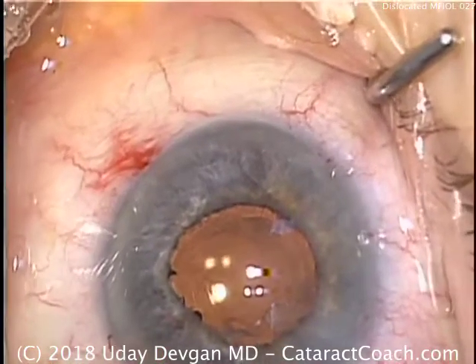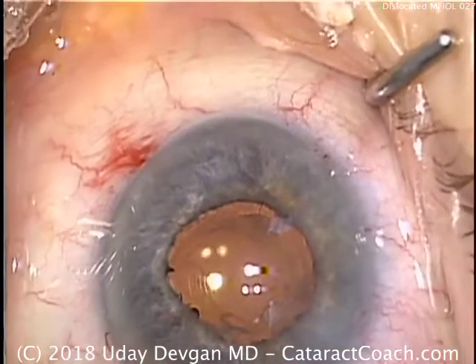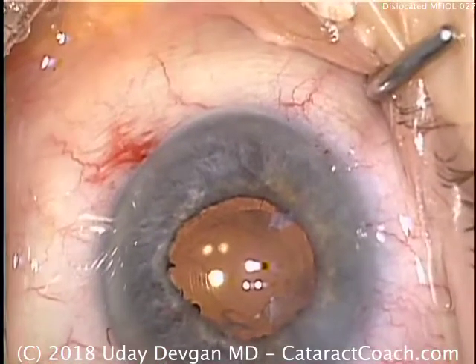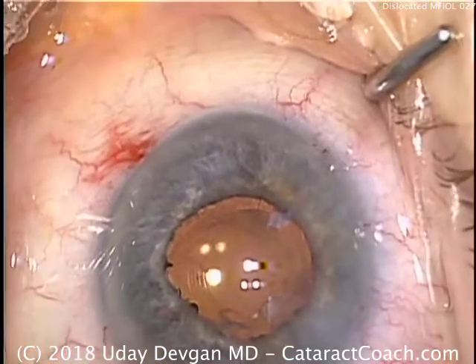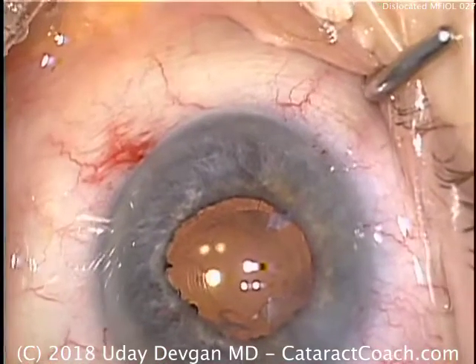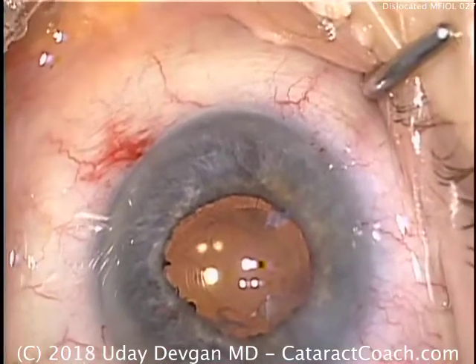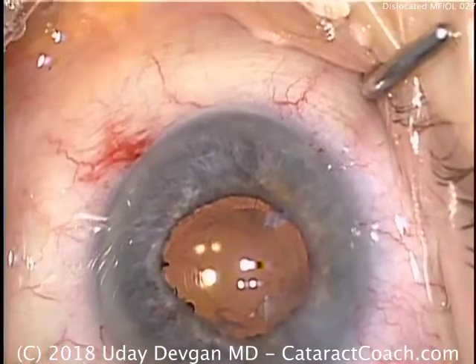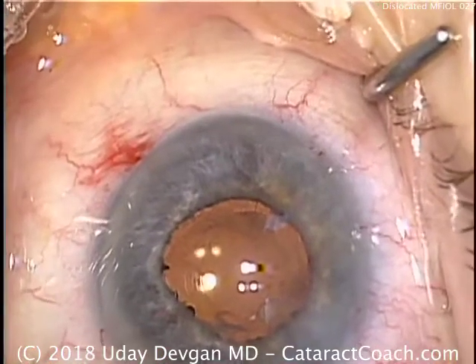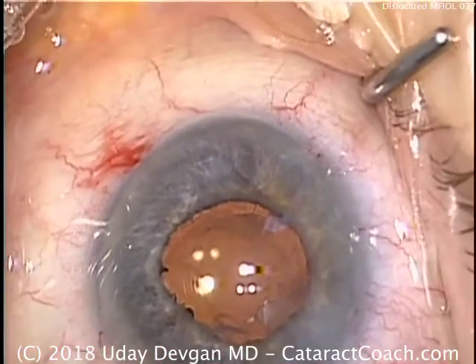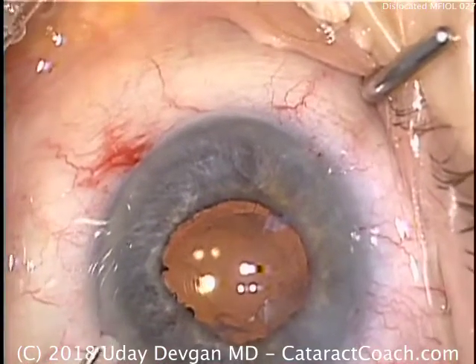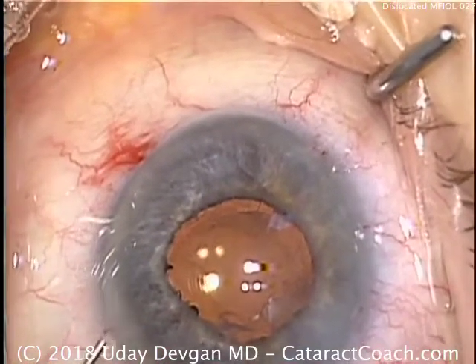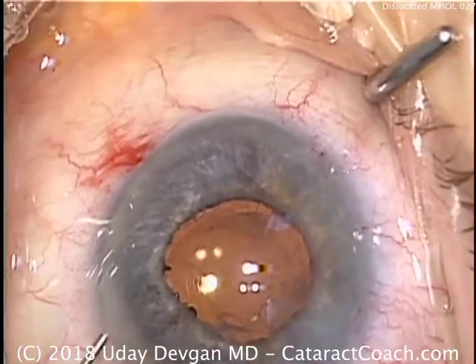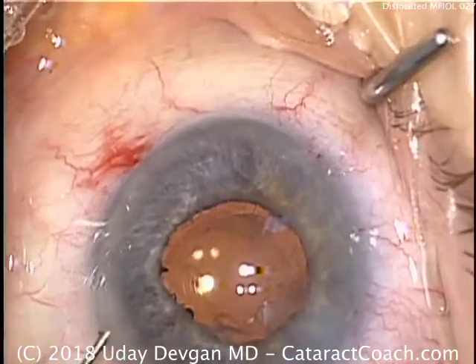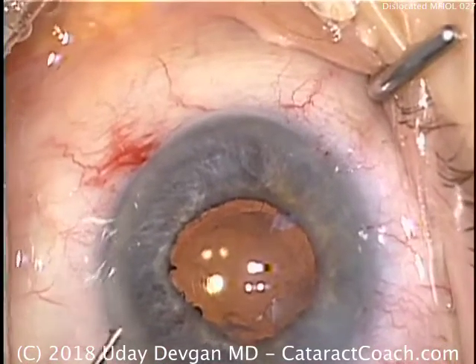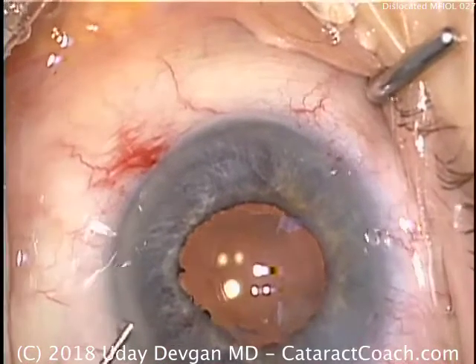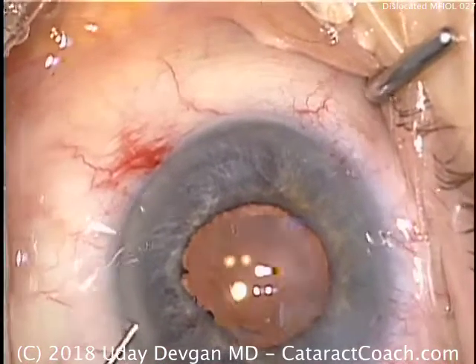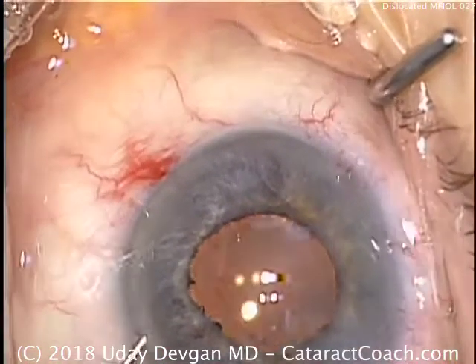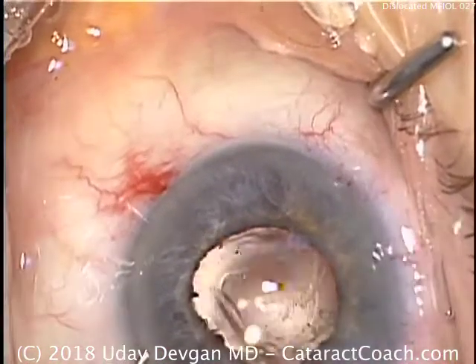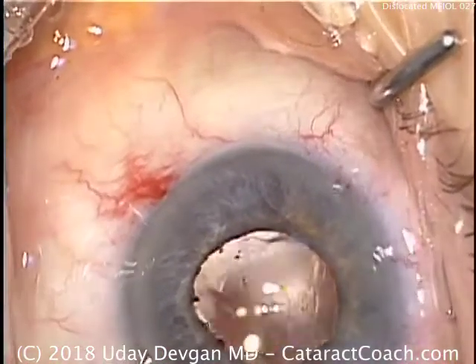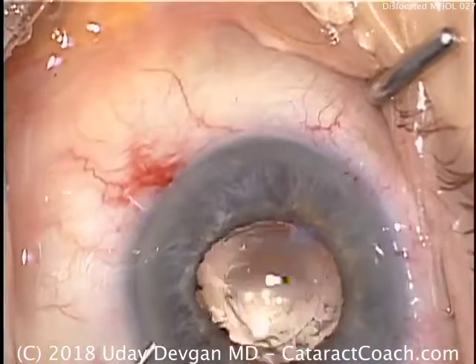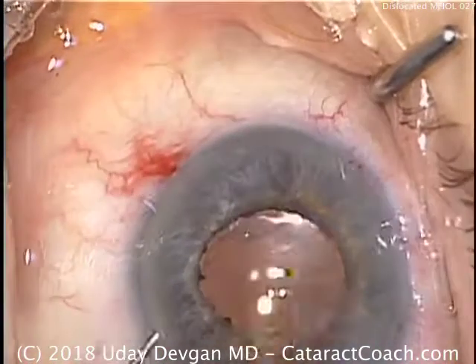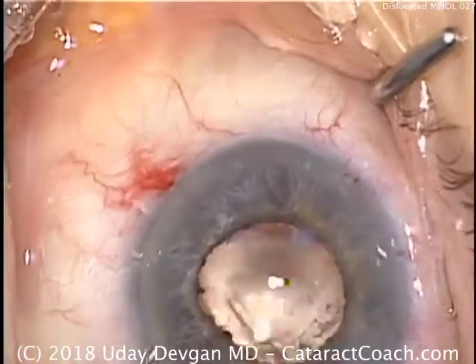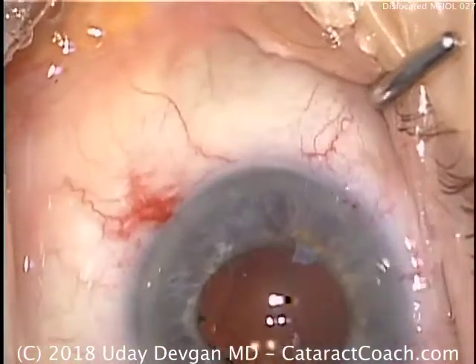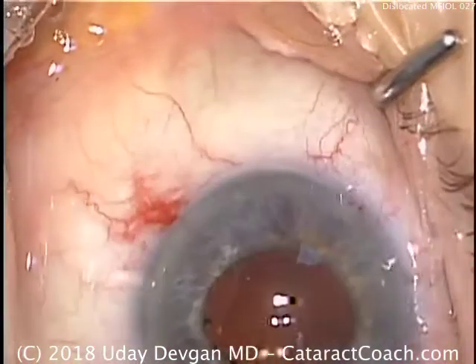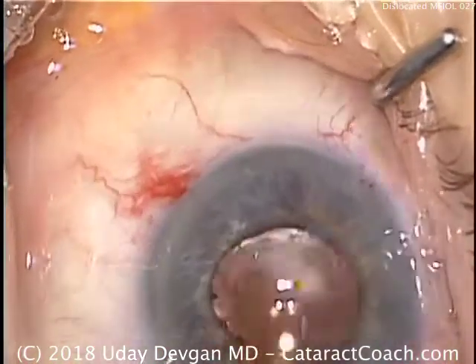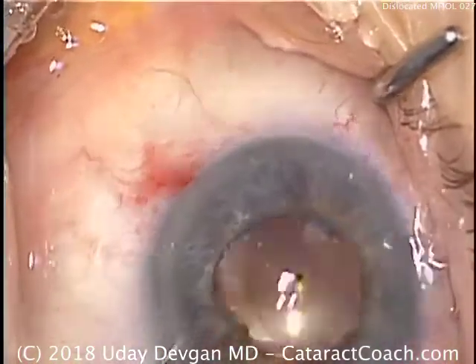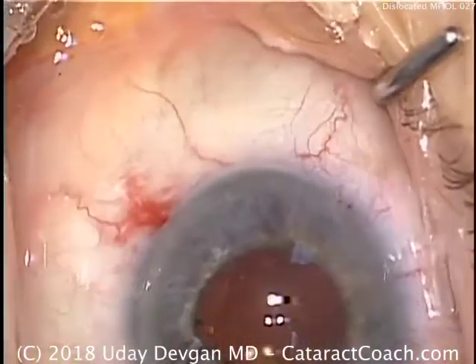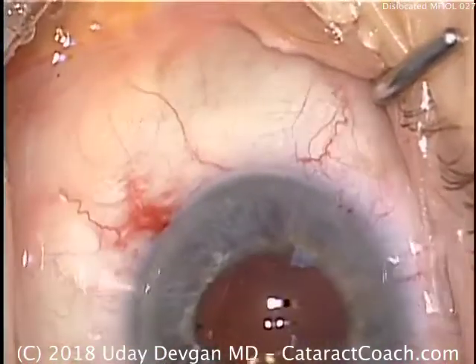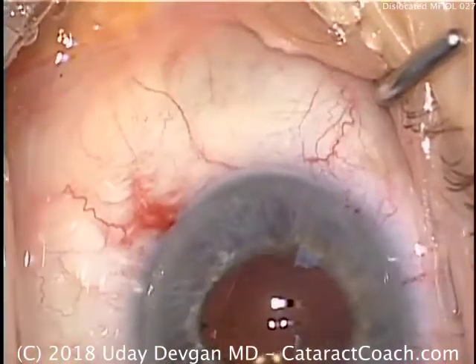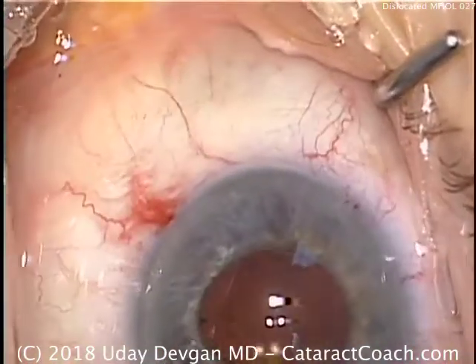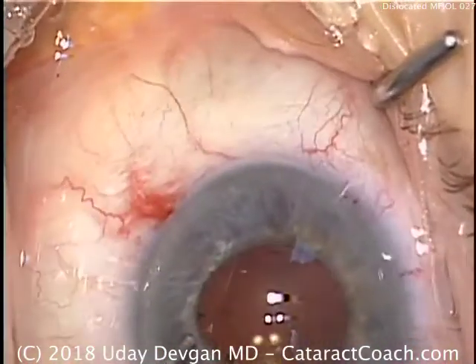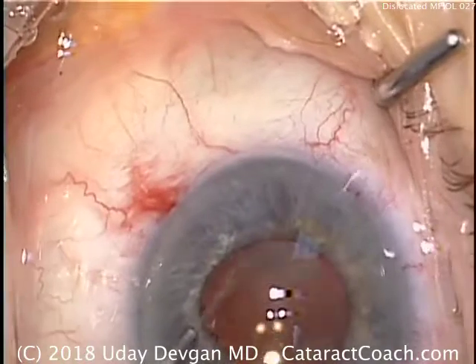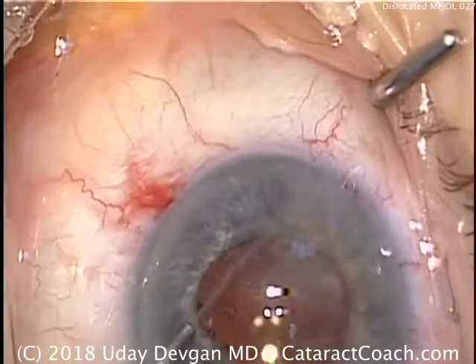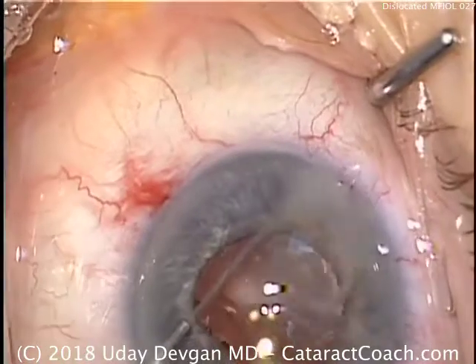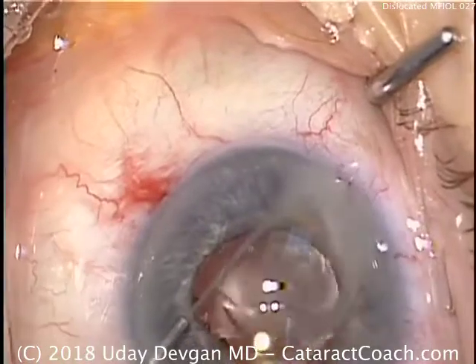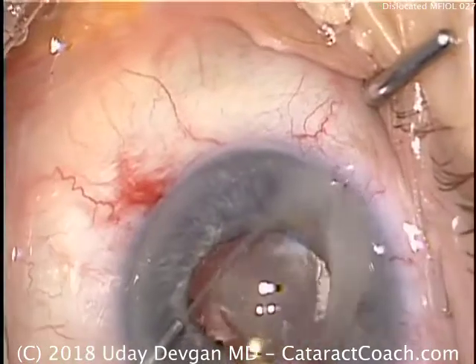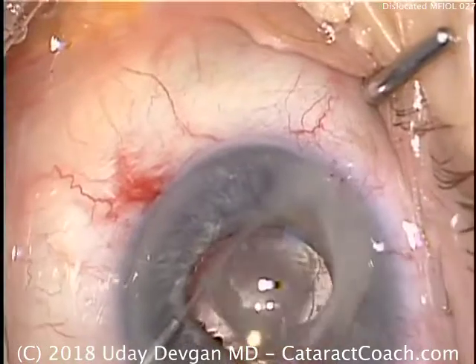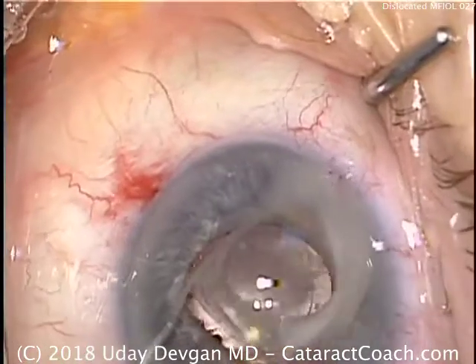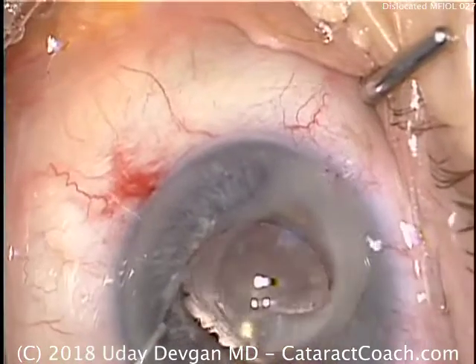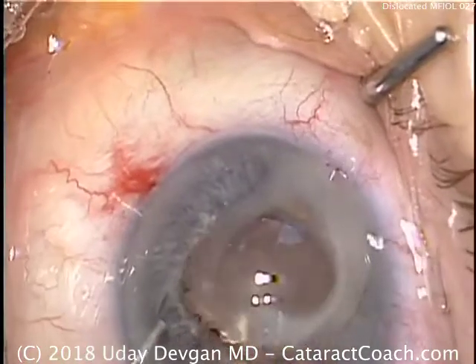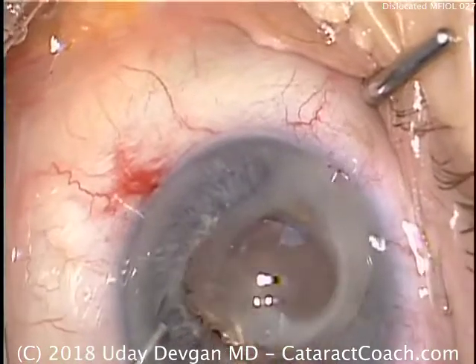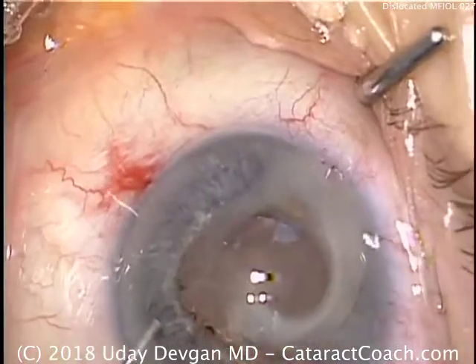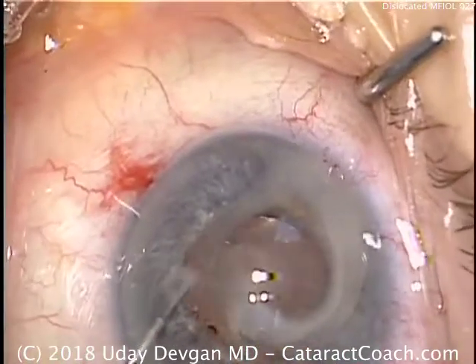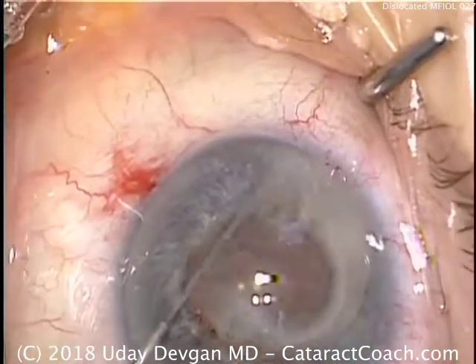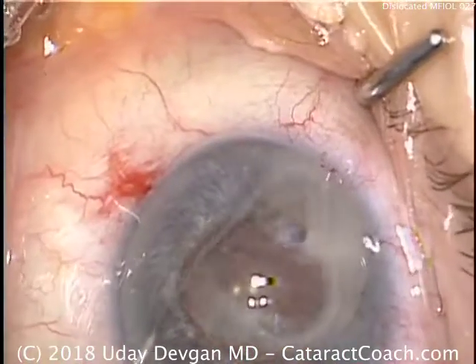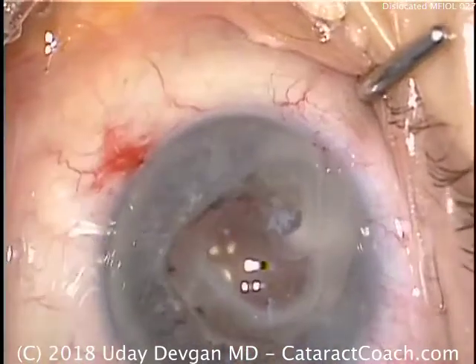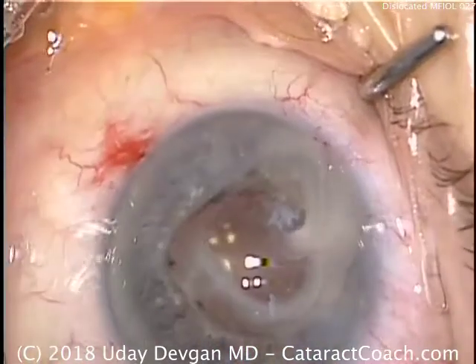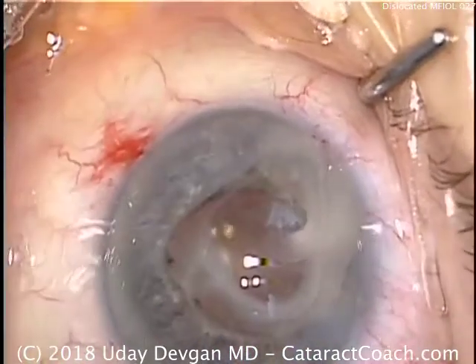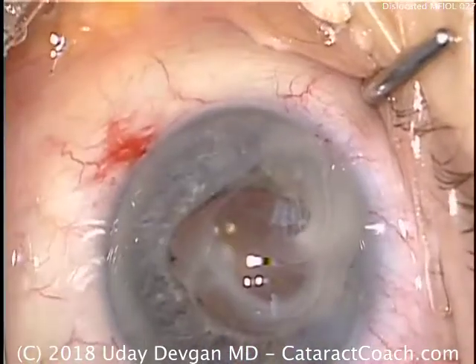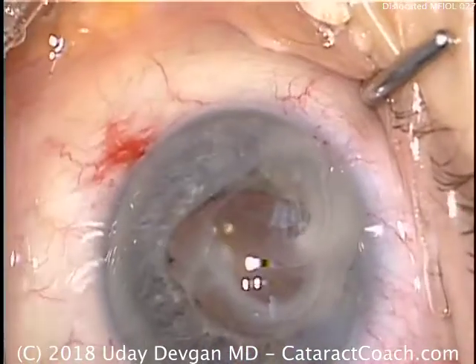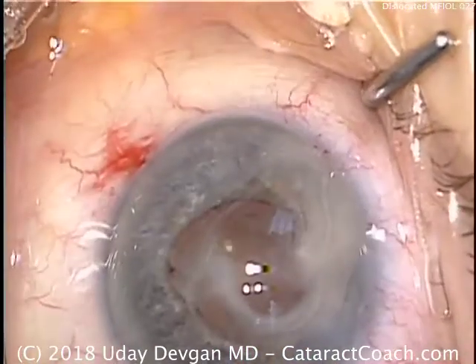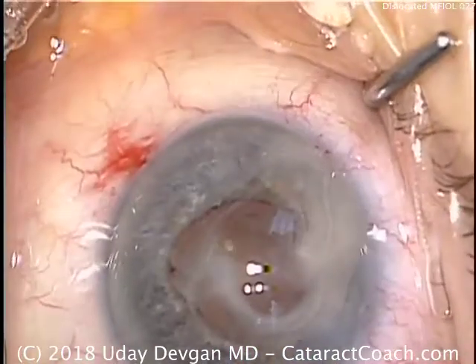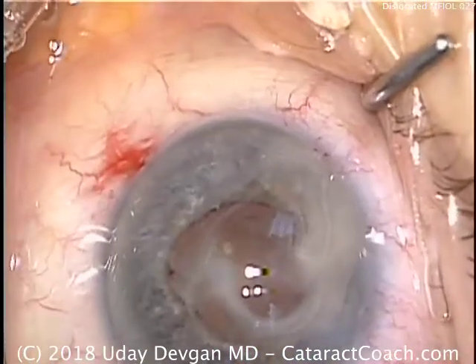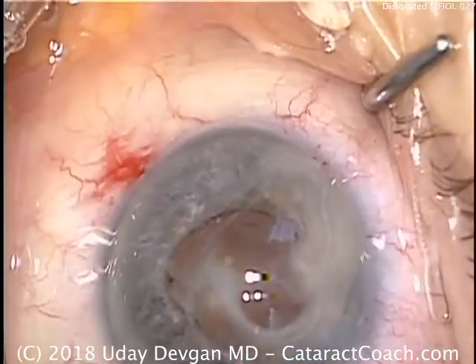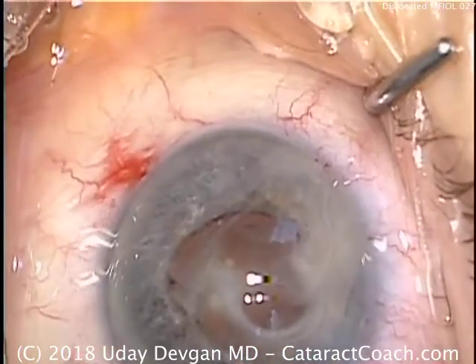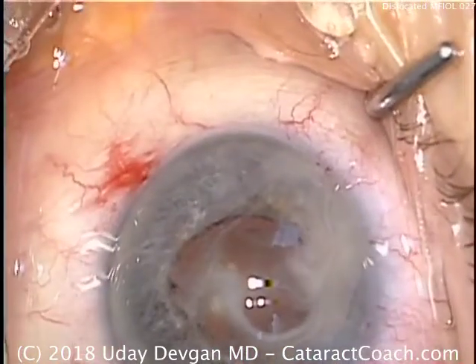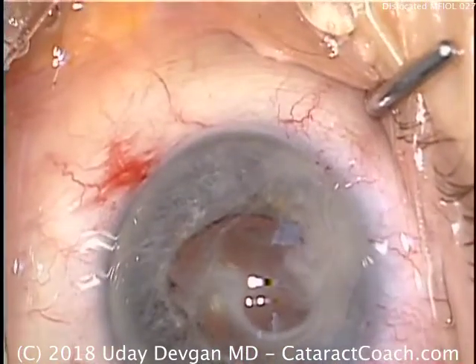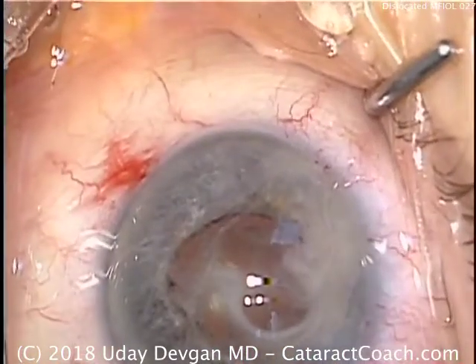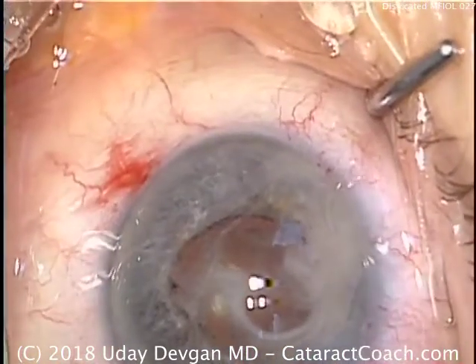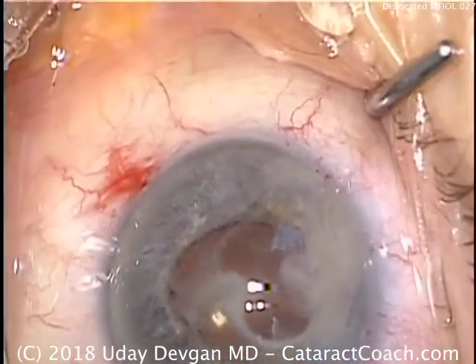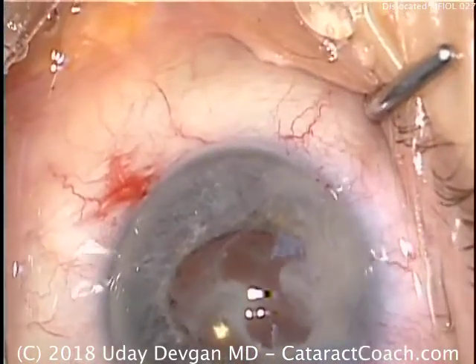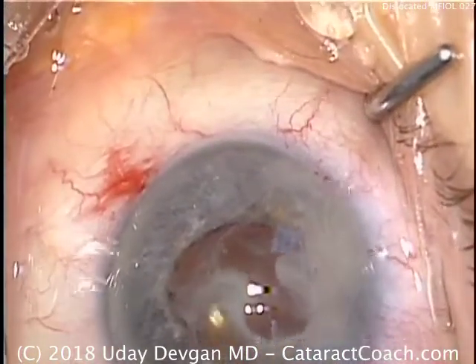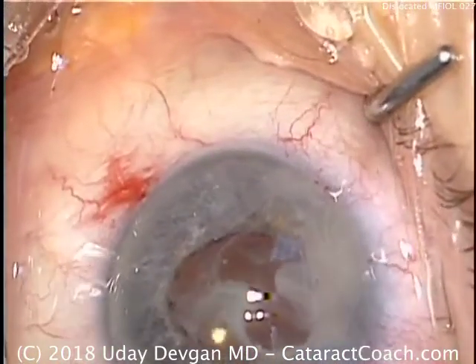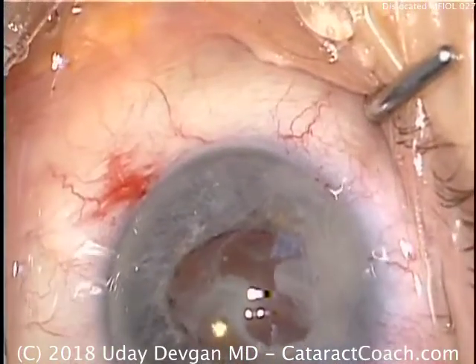So if you have a patient like this, you need to figure out why the lens is de-centering and then address the problem directly. Thanks so much.